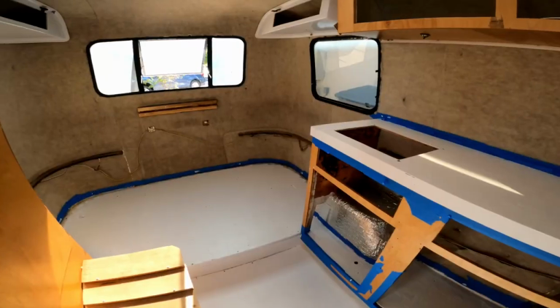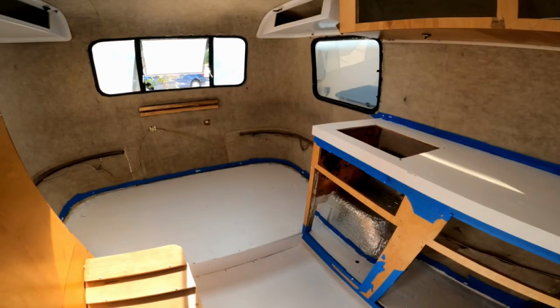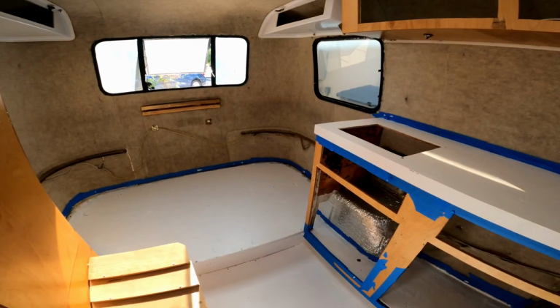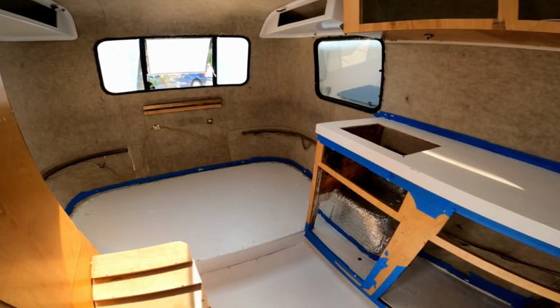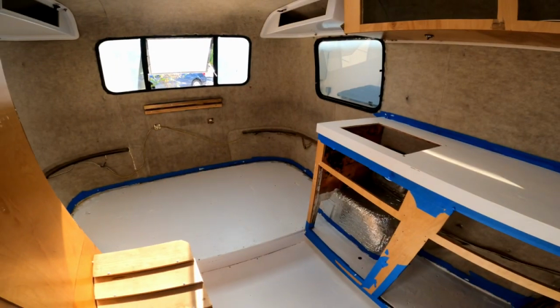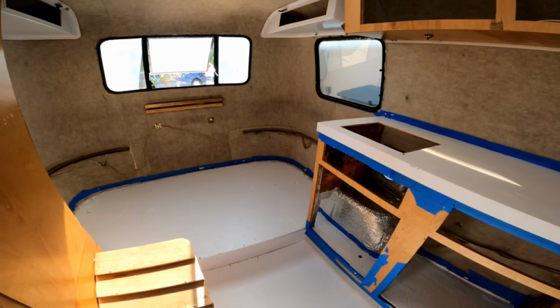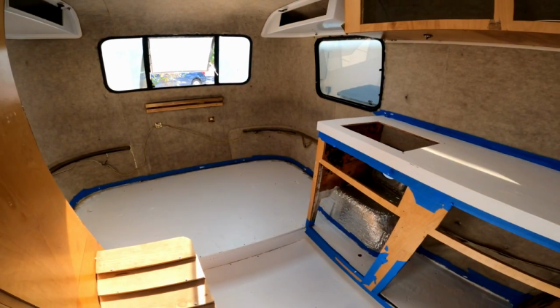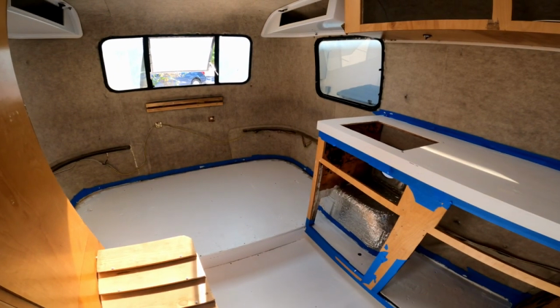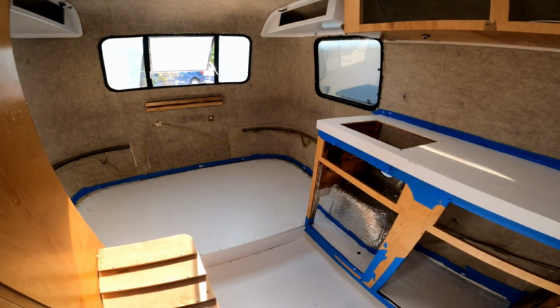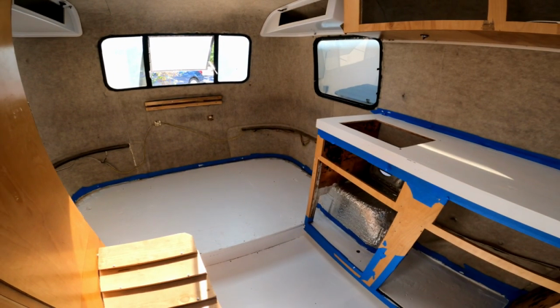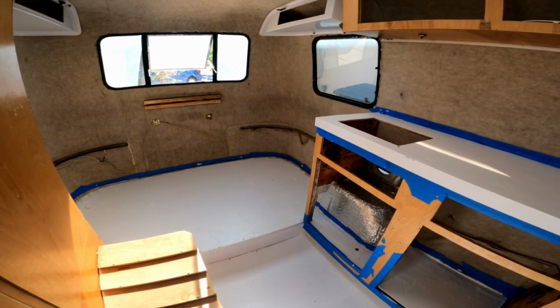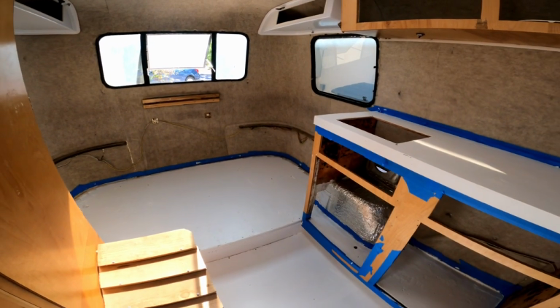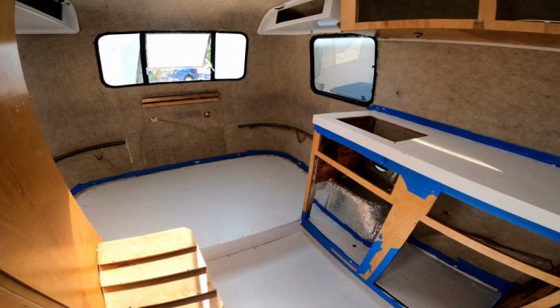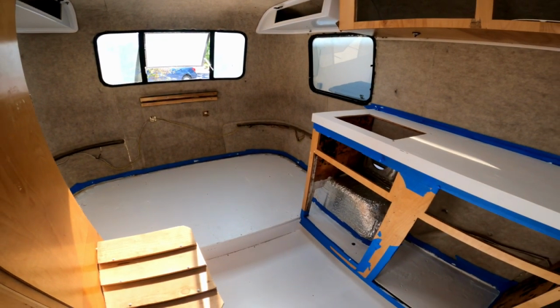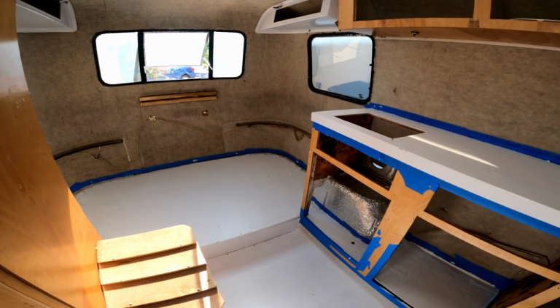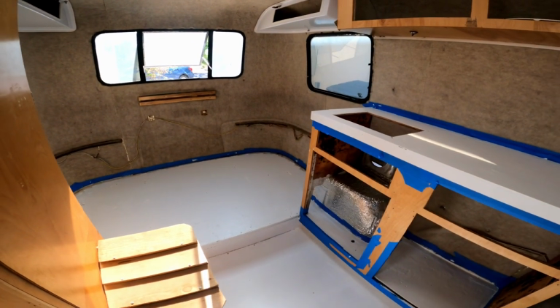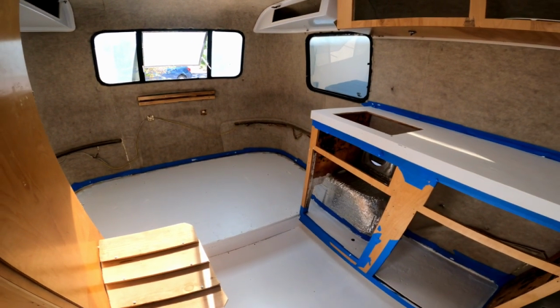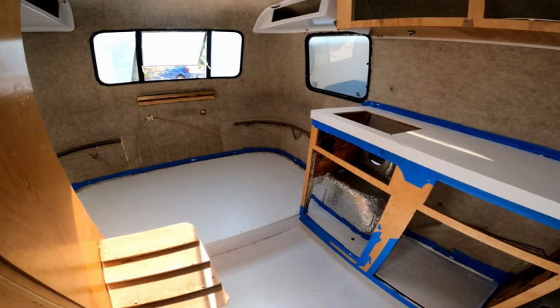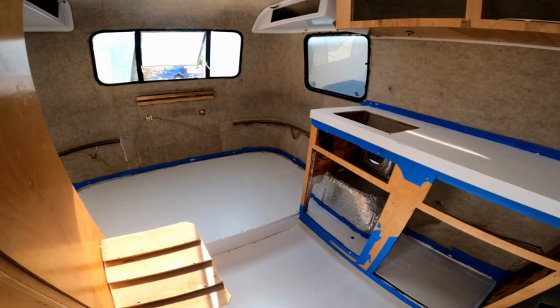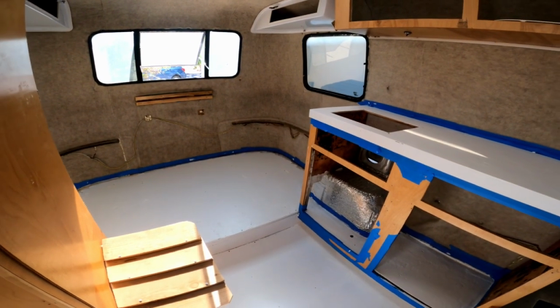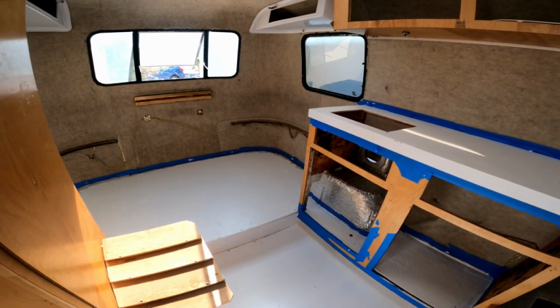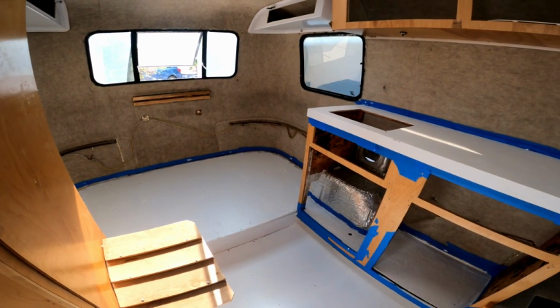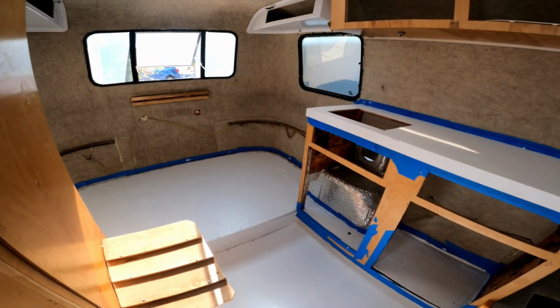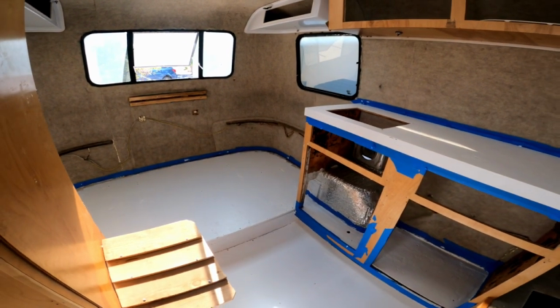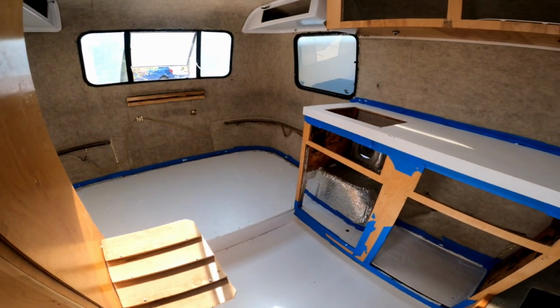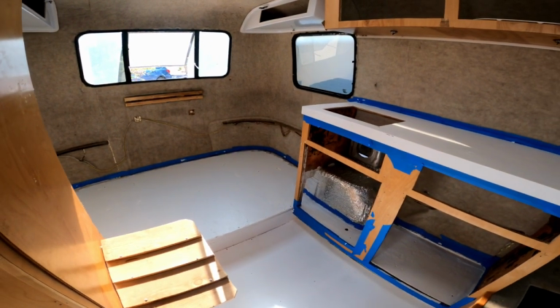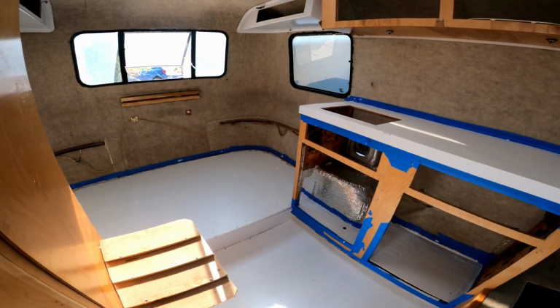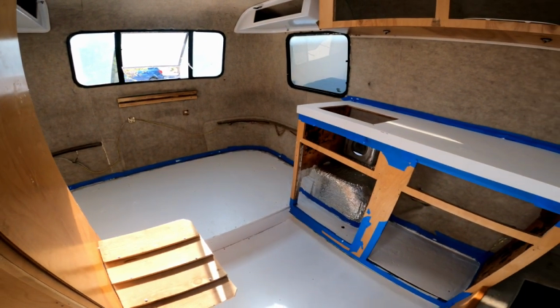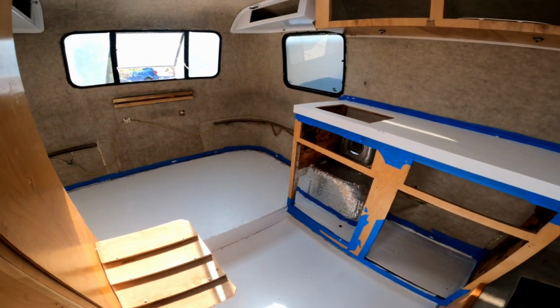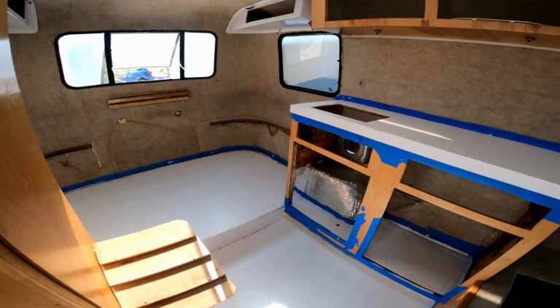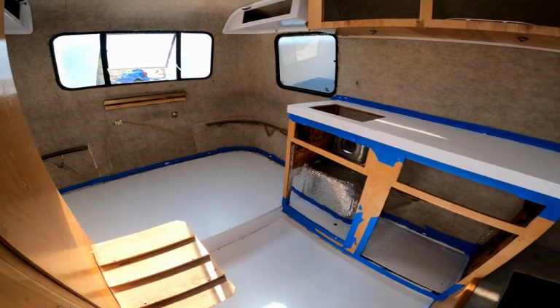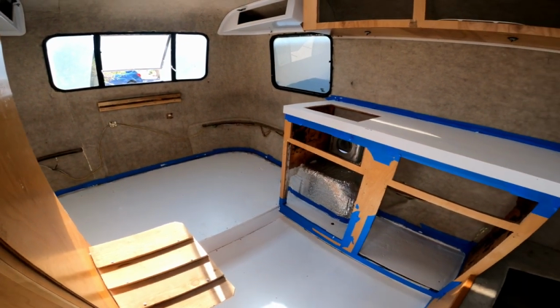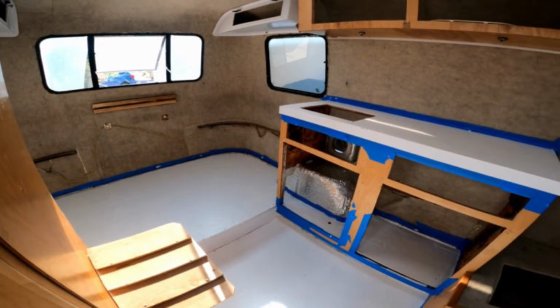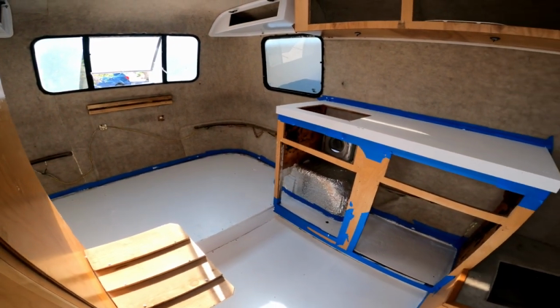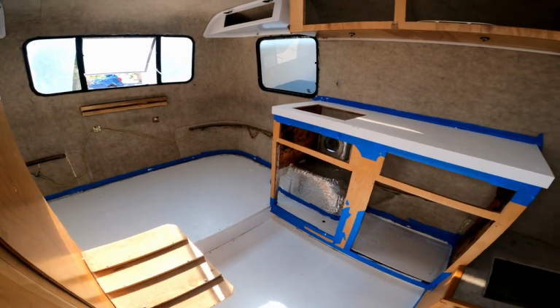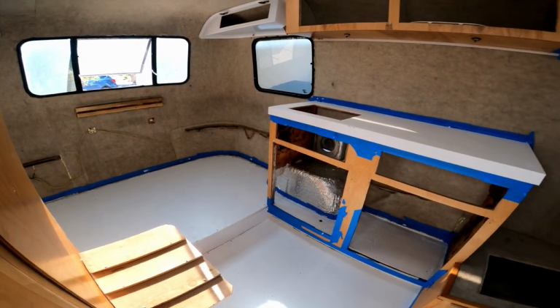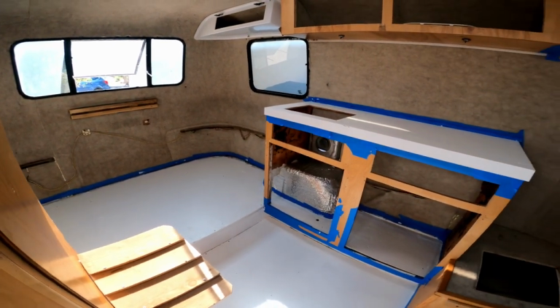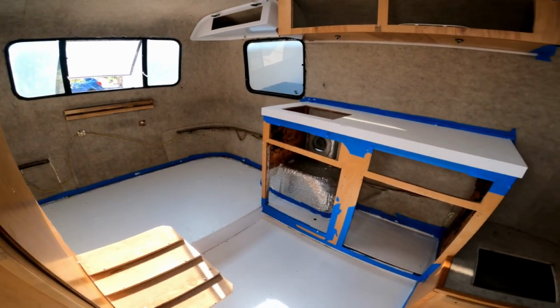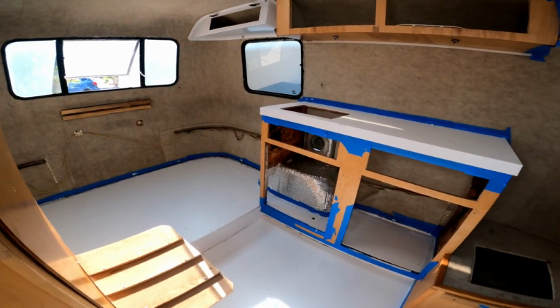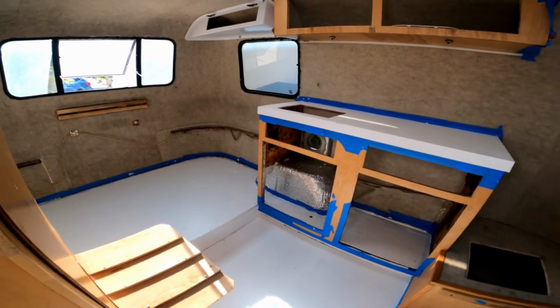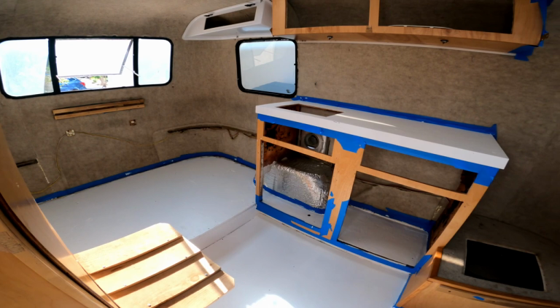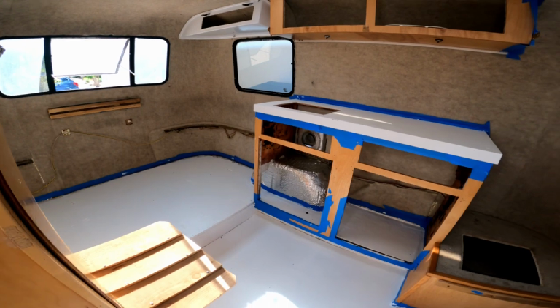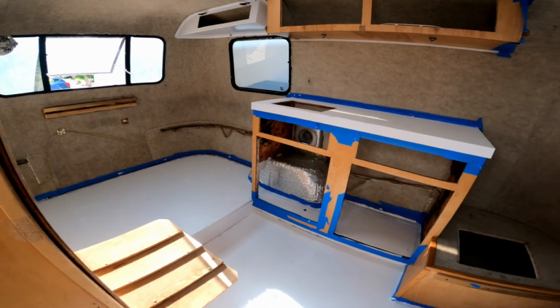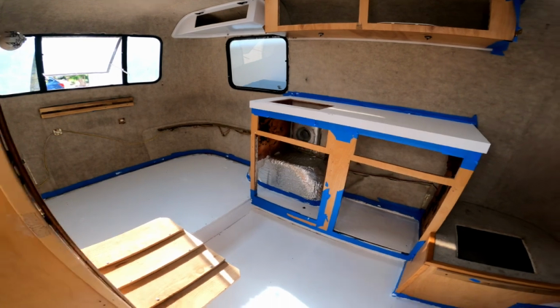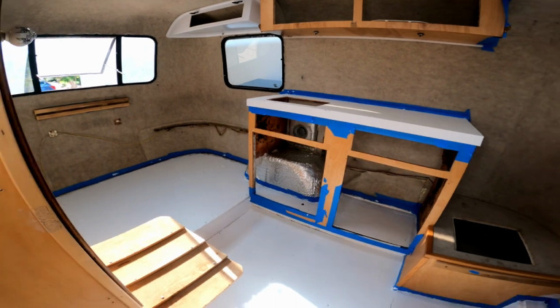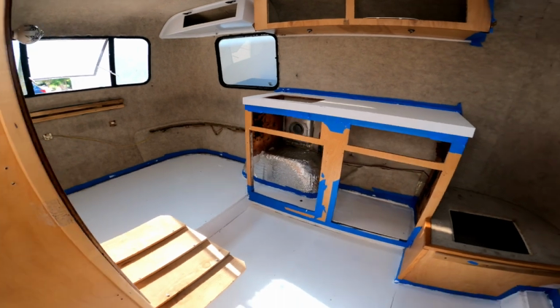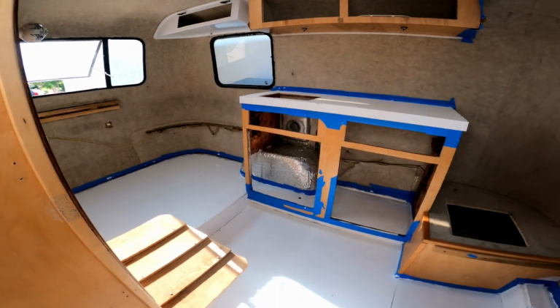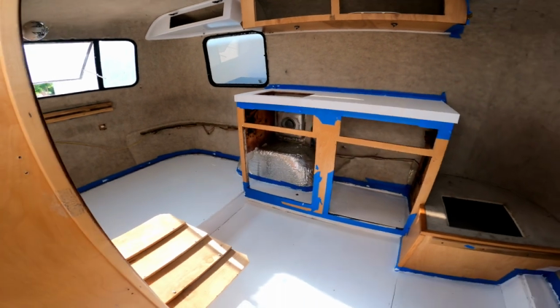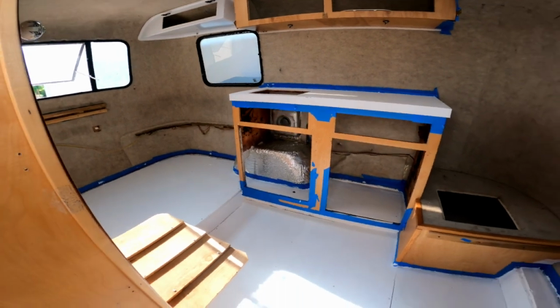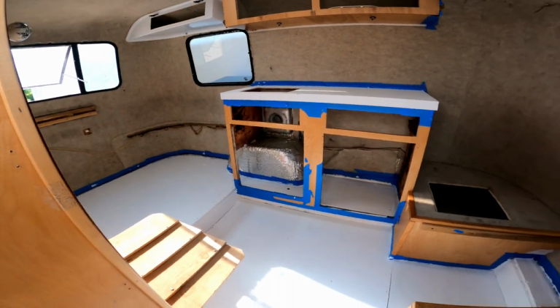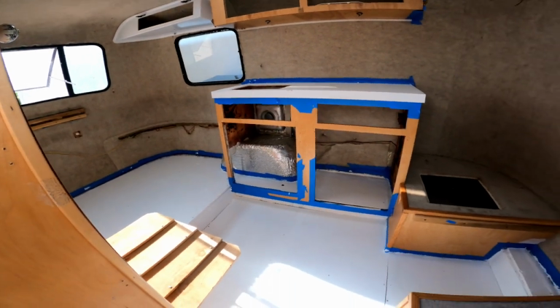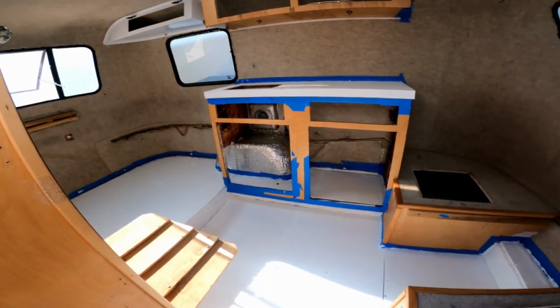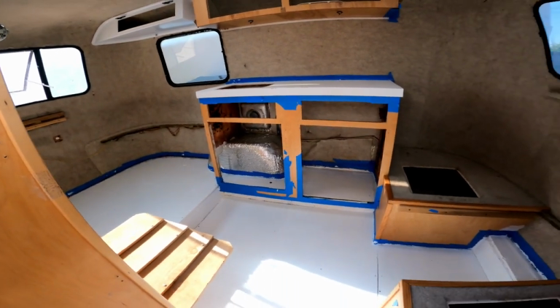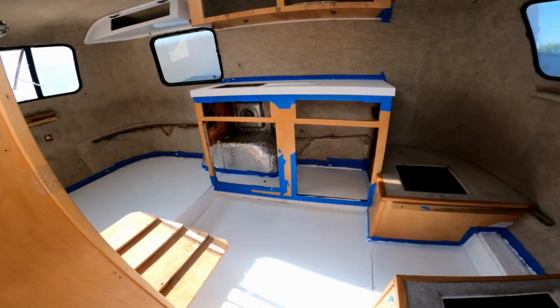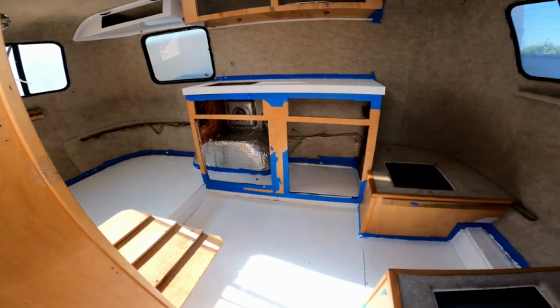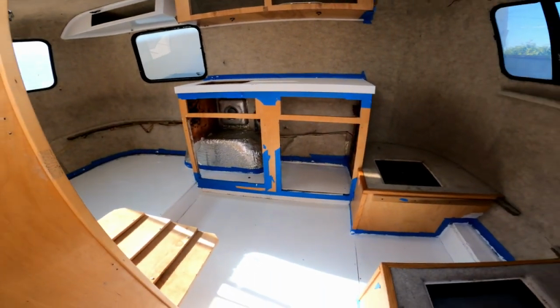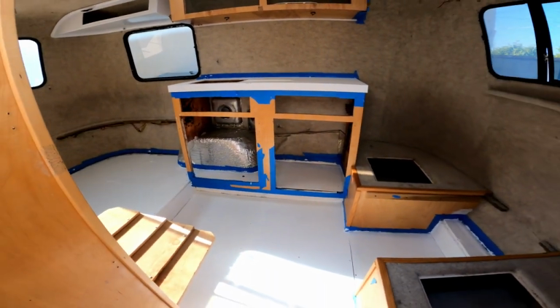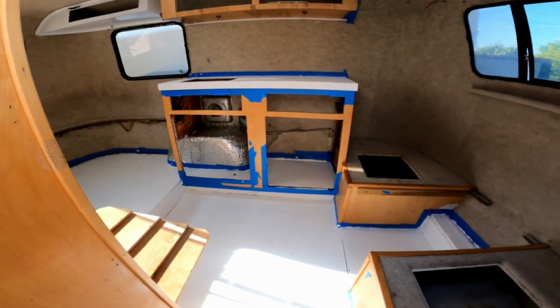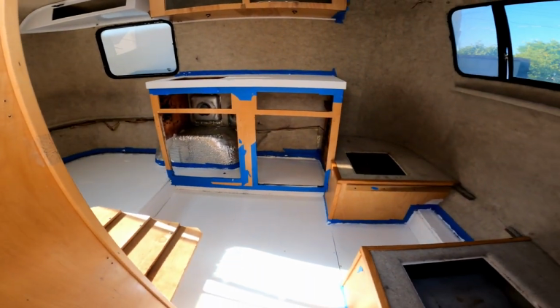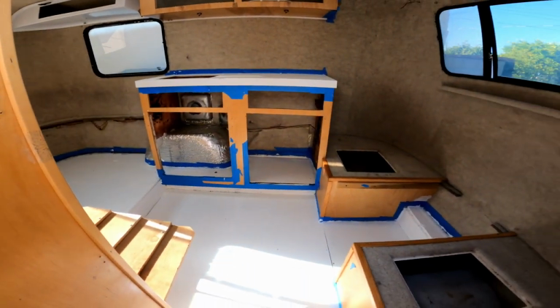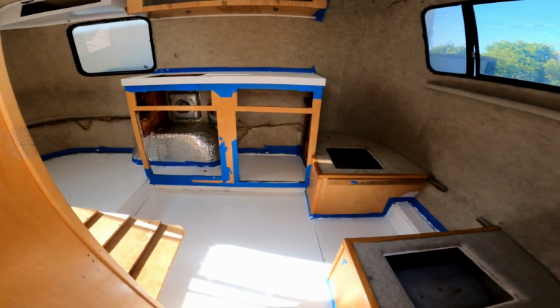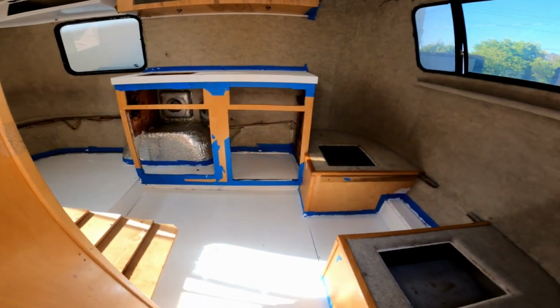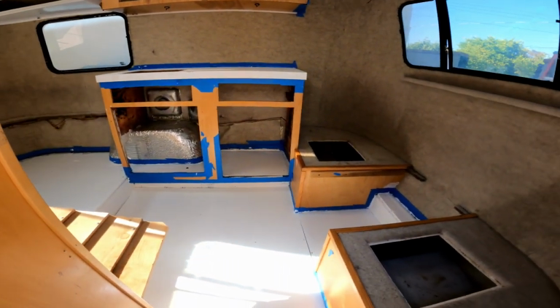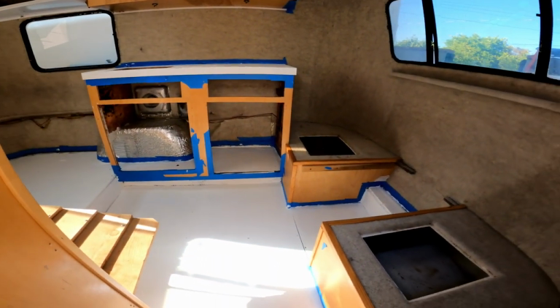I think it looks pretty good. This is the first coat — I'll probably do a few more coats at least, and I'm pretty happy with it.